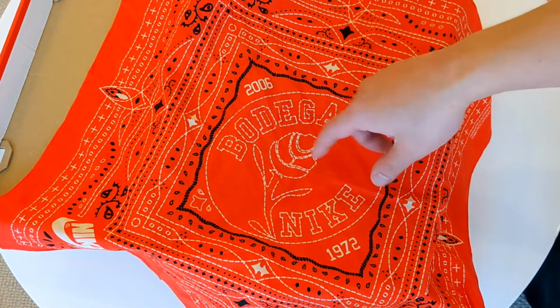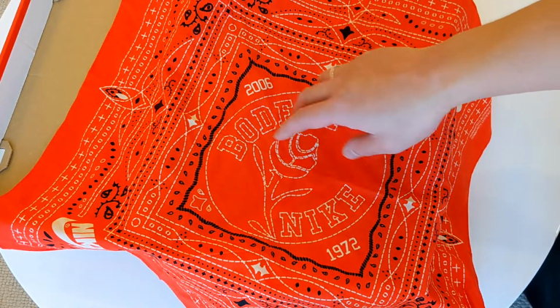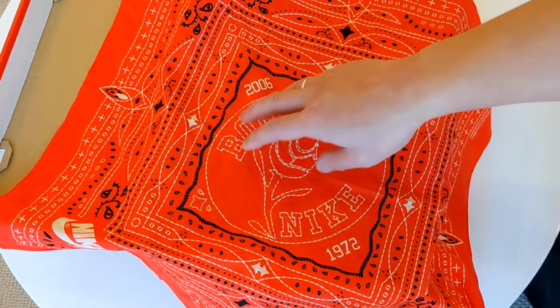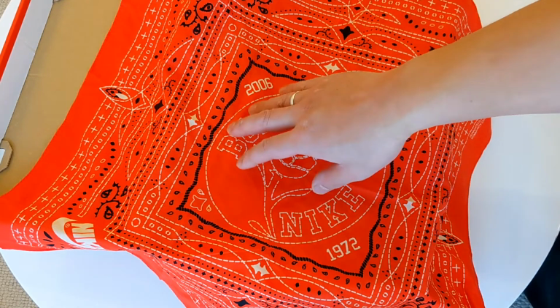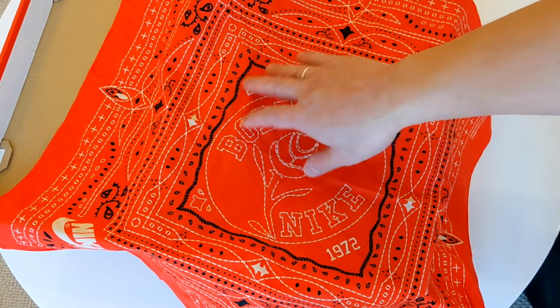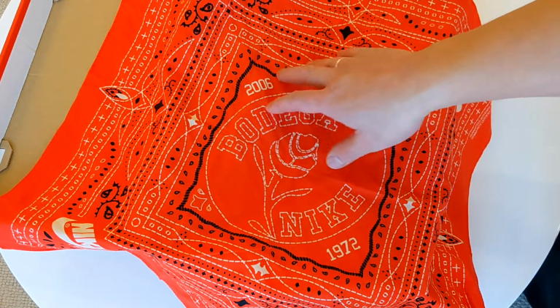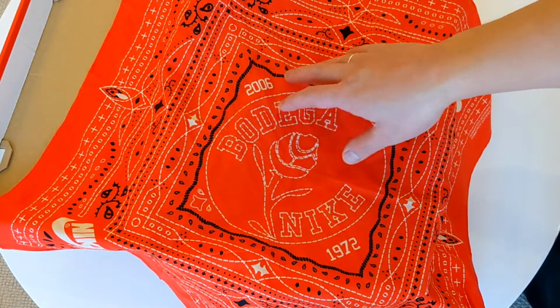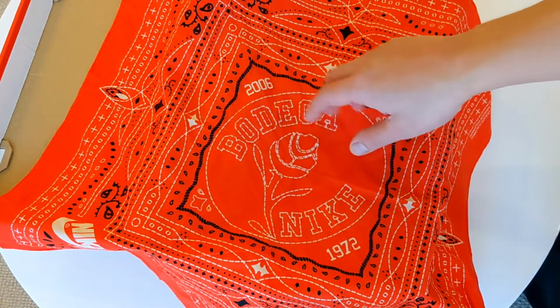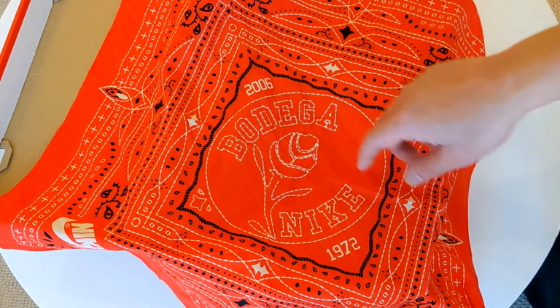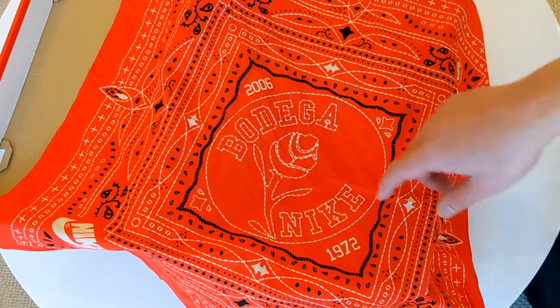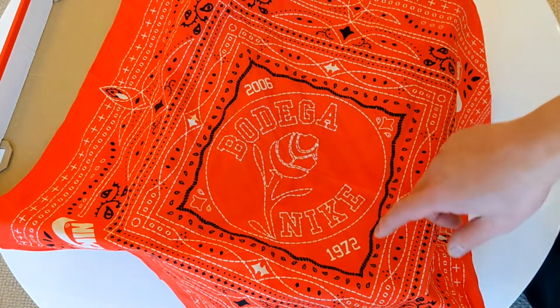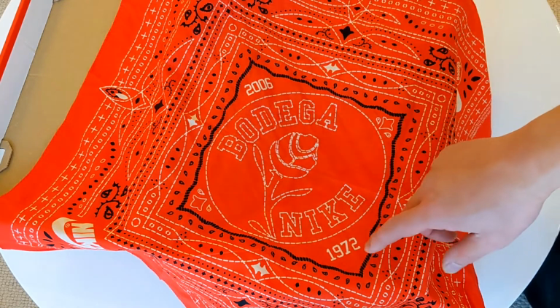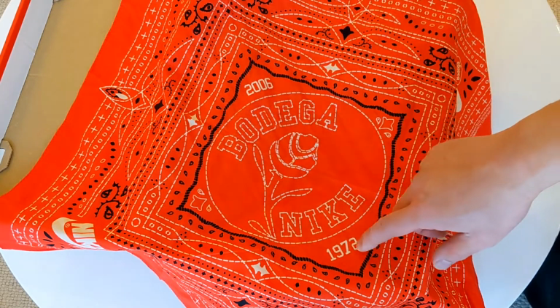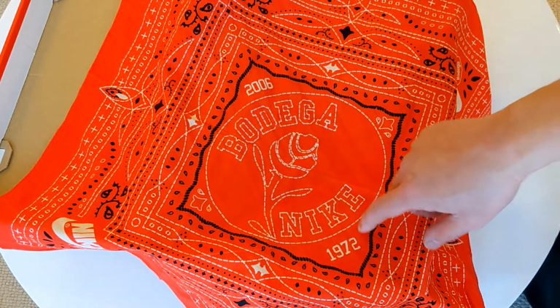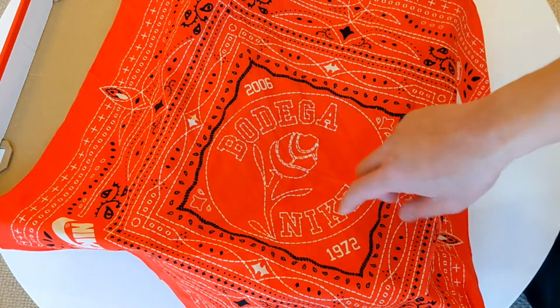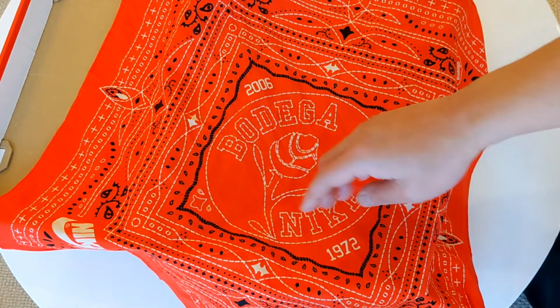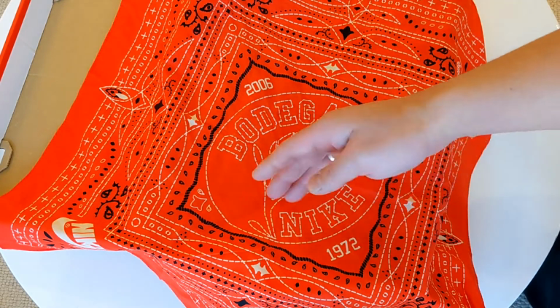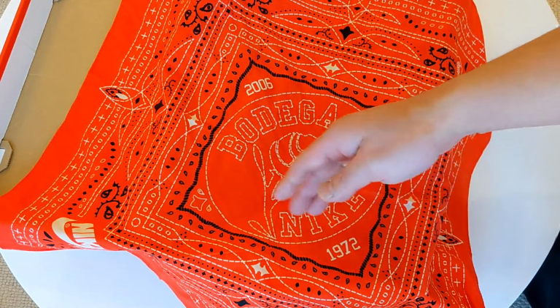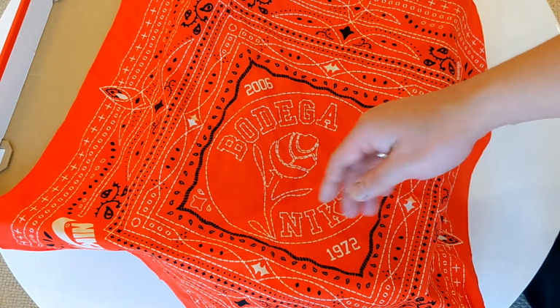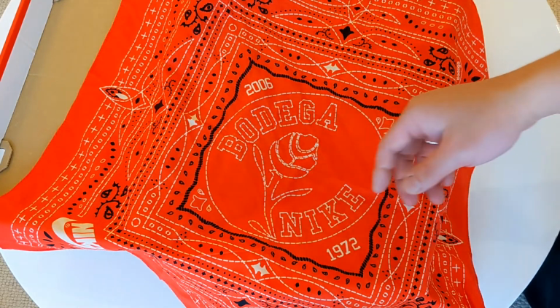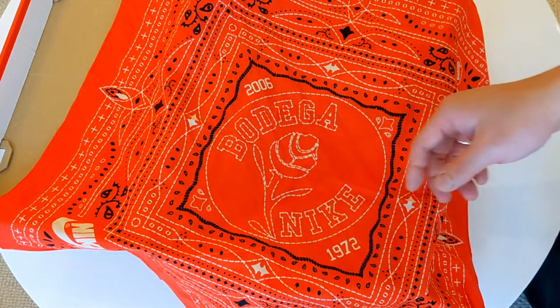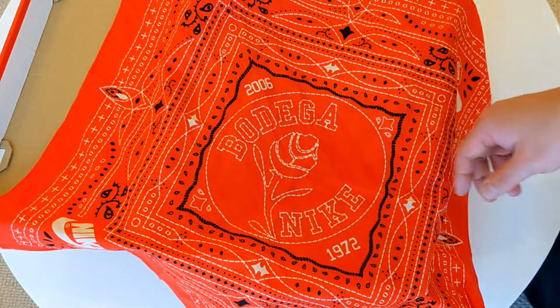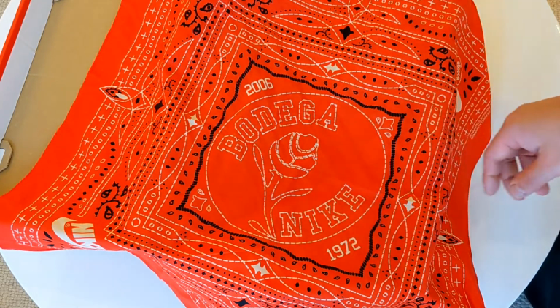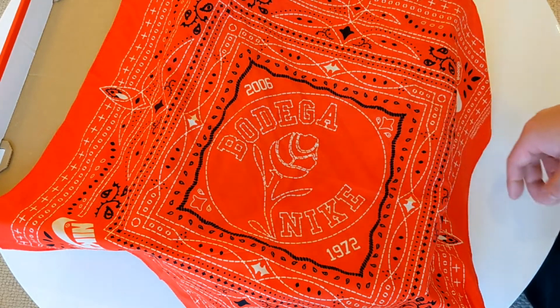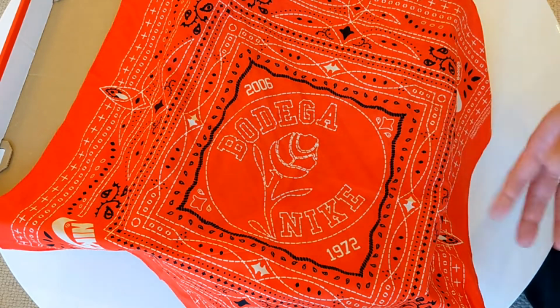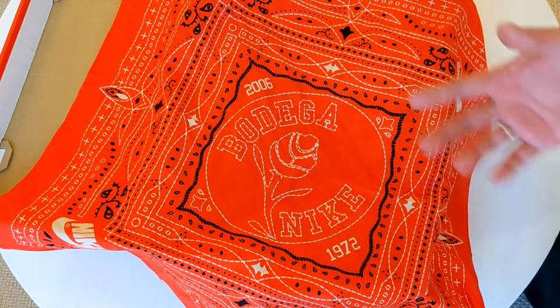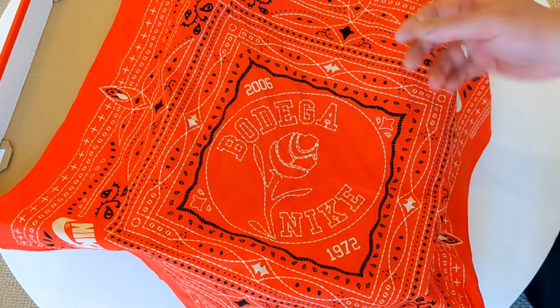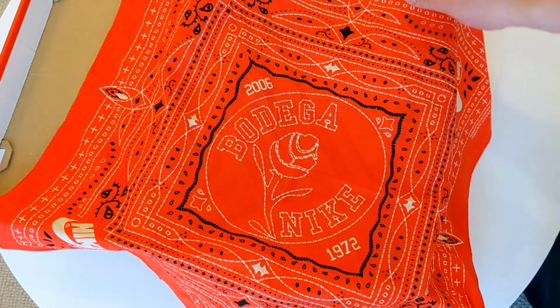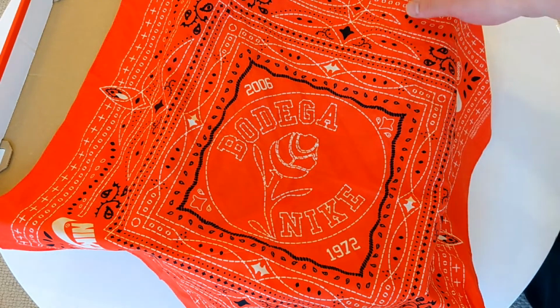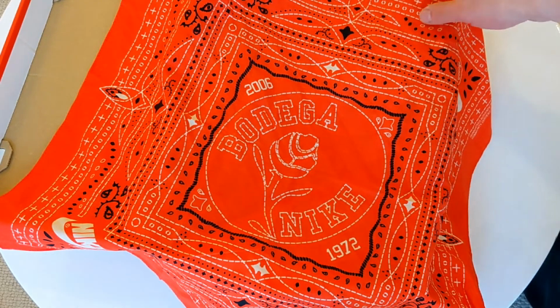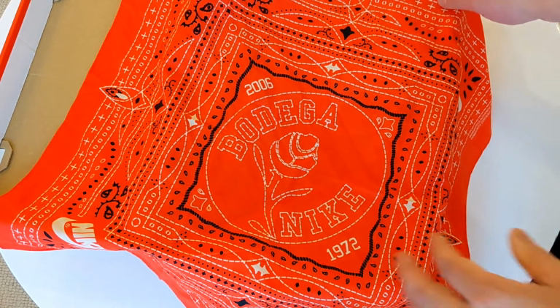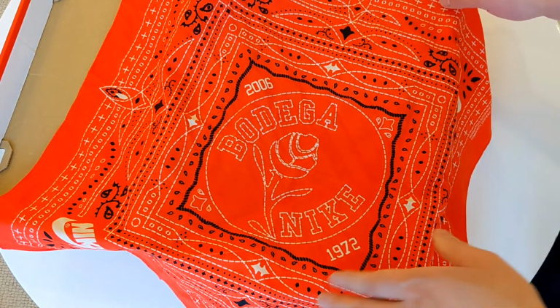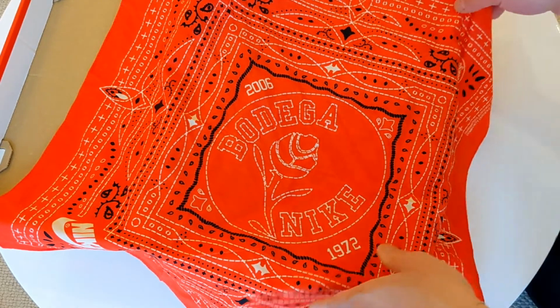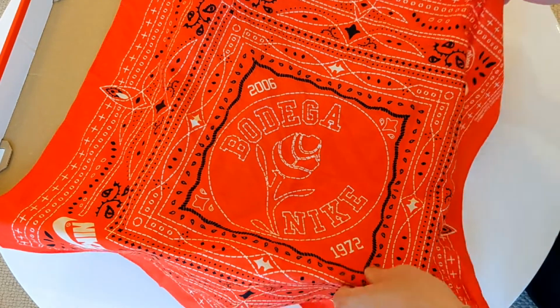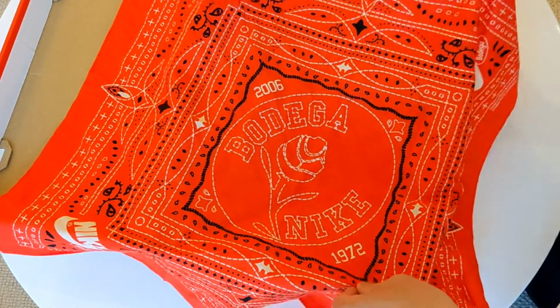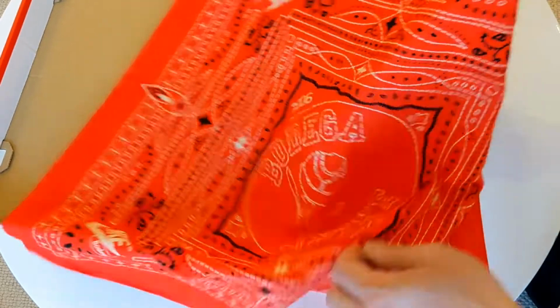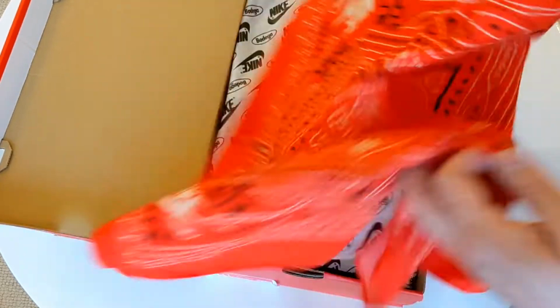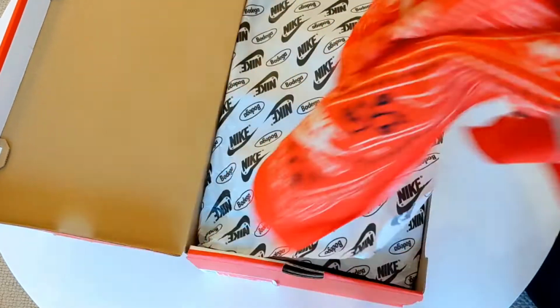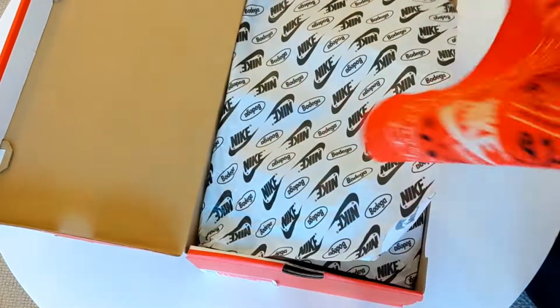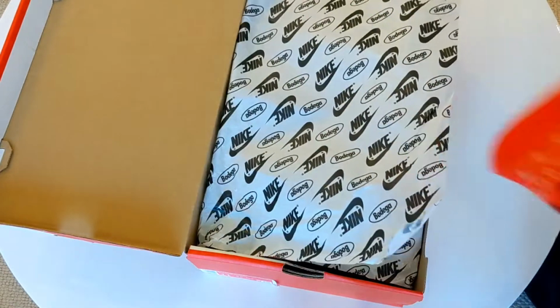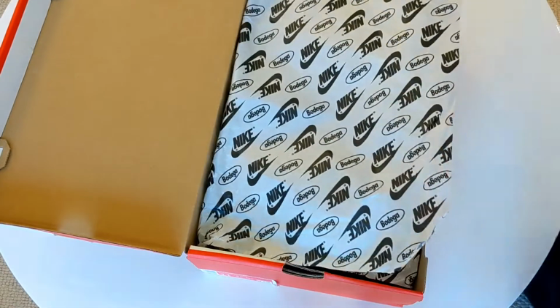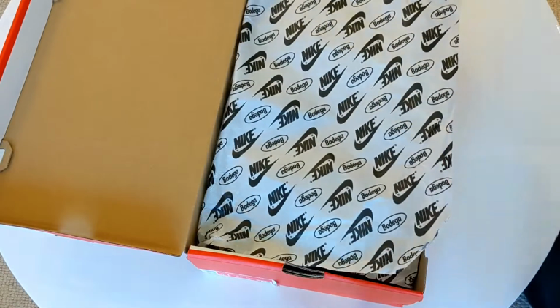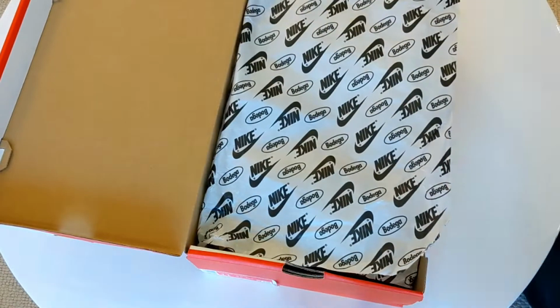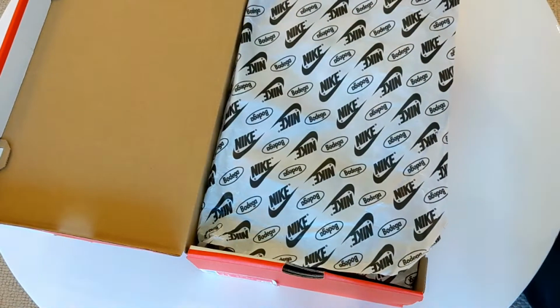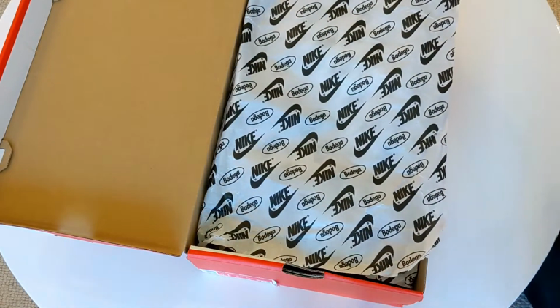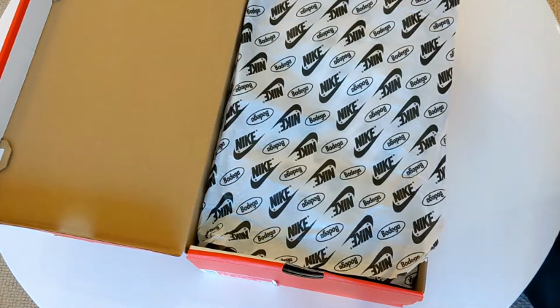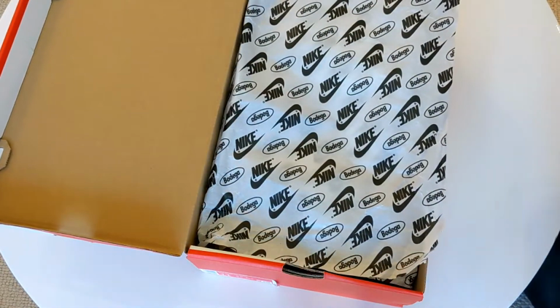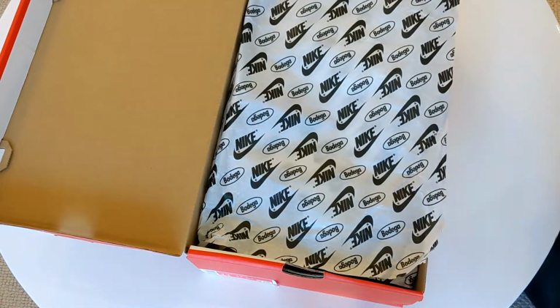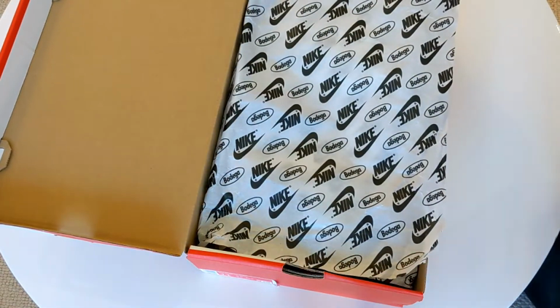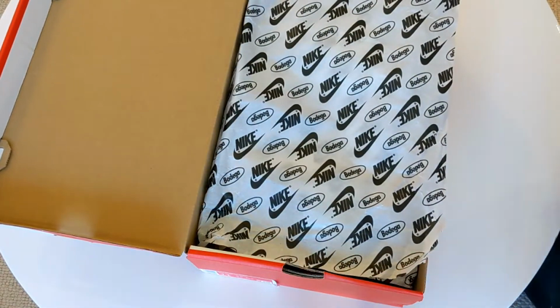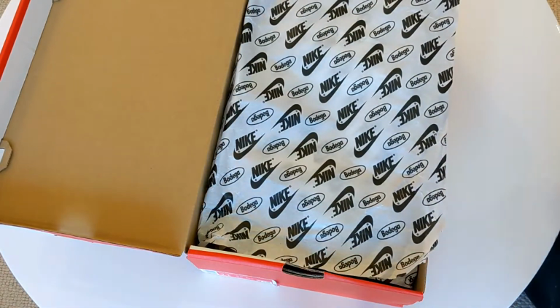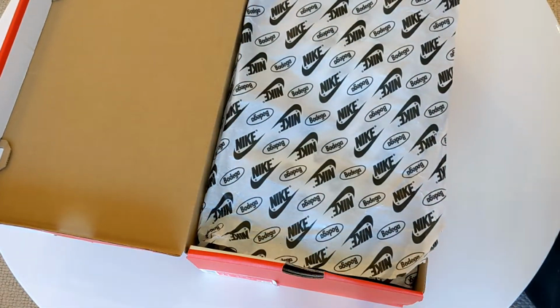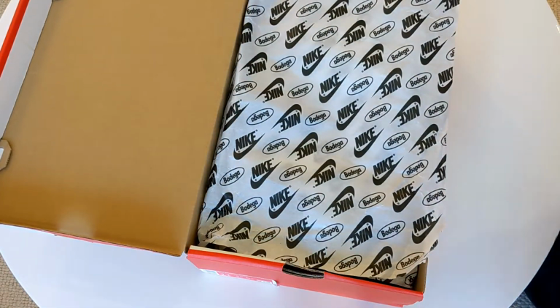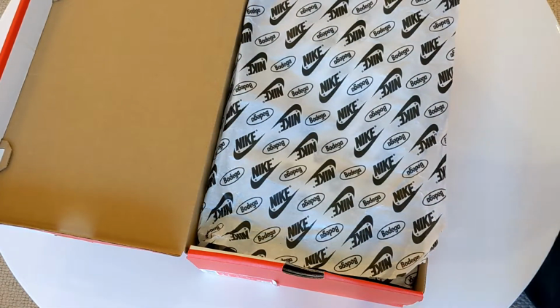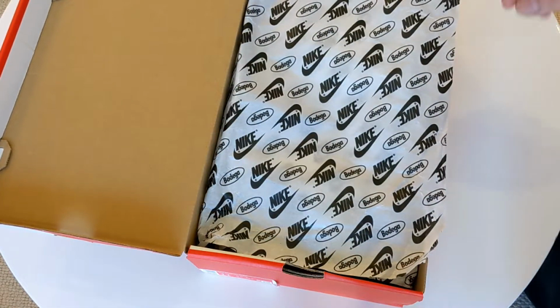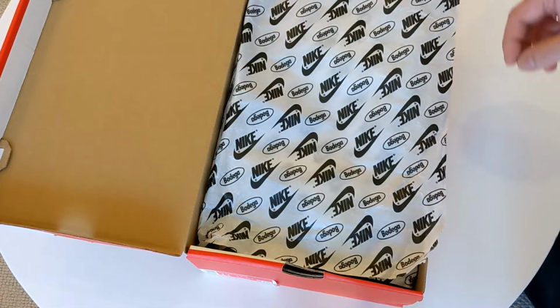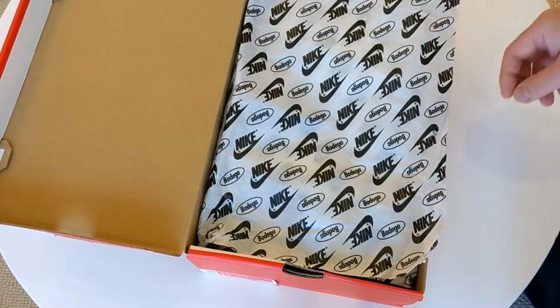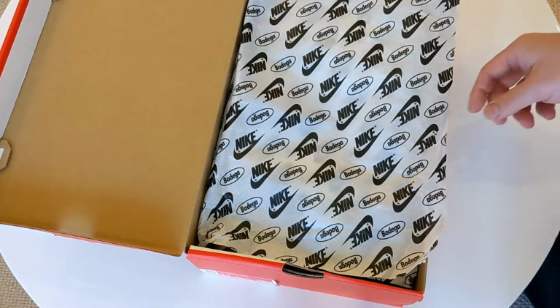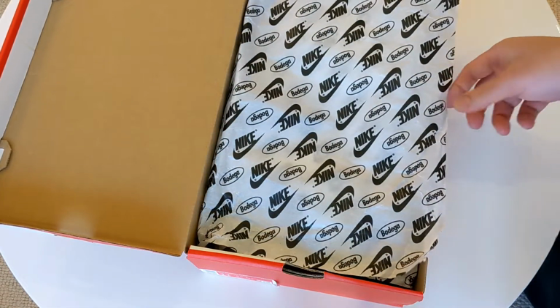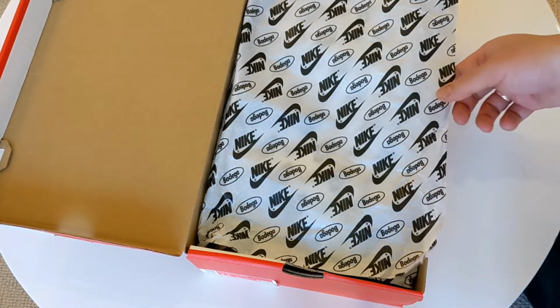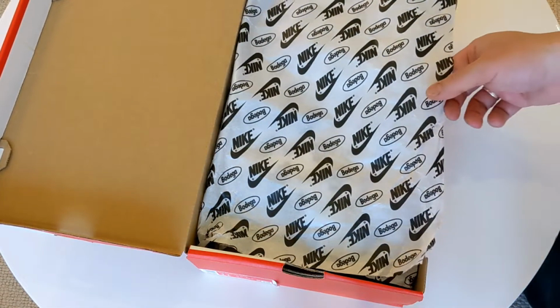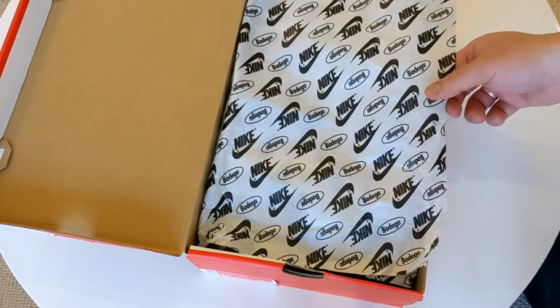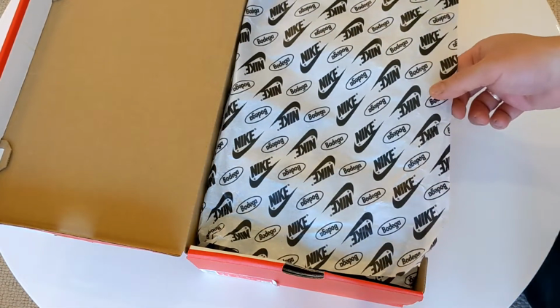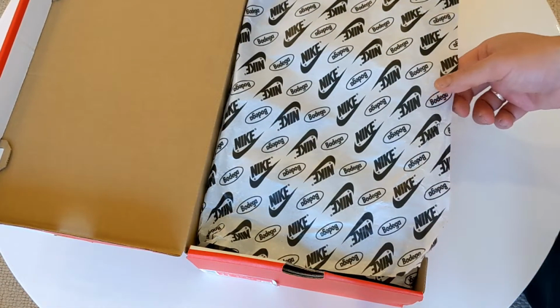On the bandana you've got 2006 for Bodega and 1972 for Nike — so that's really nice. You get the bandana included with it, which is really cool.